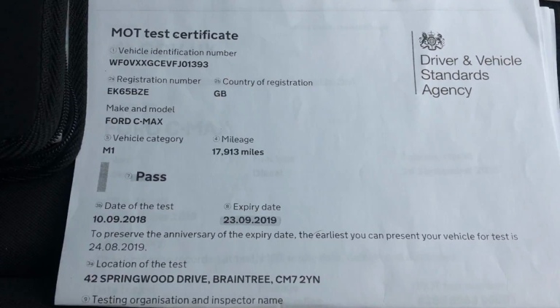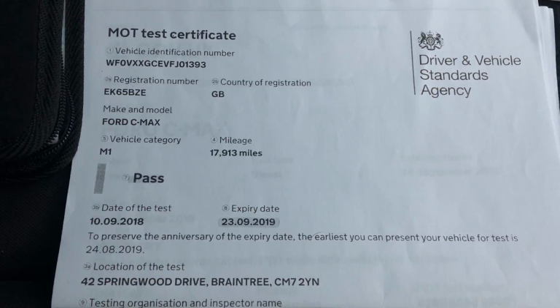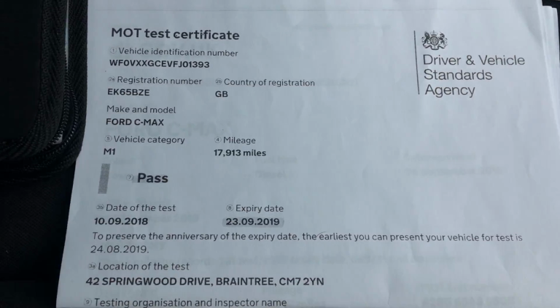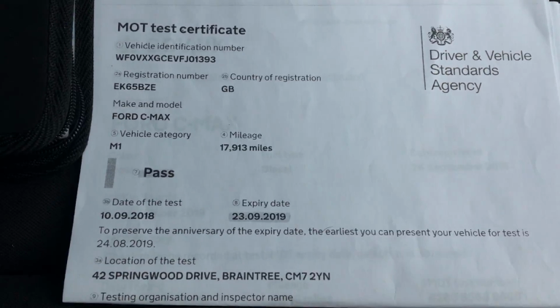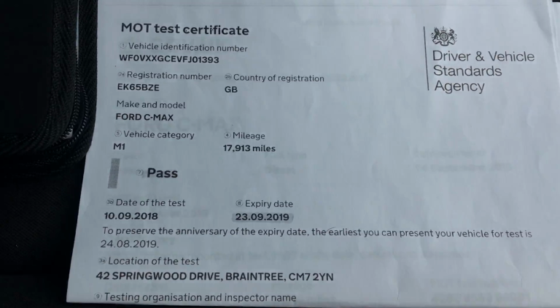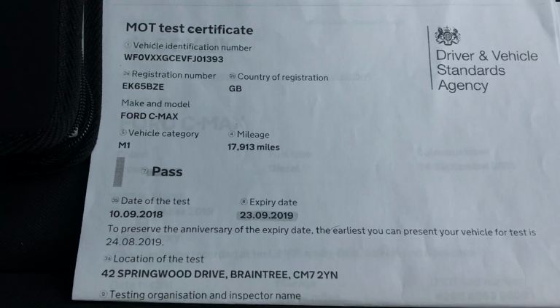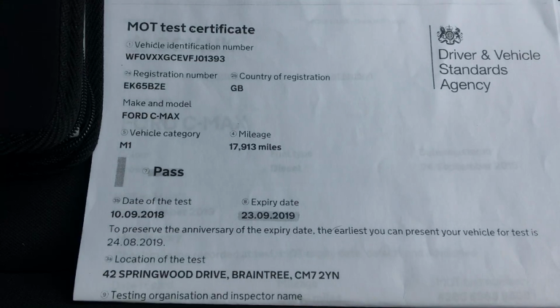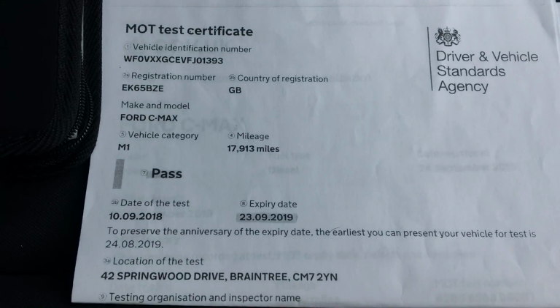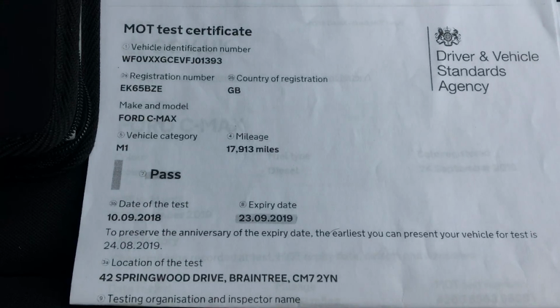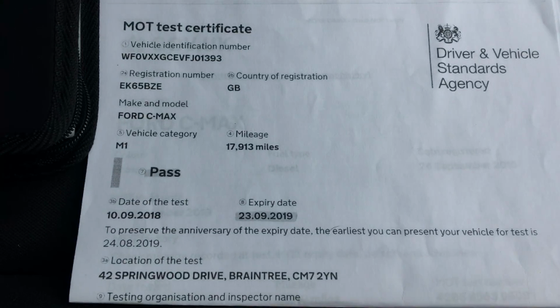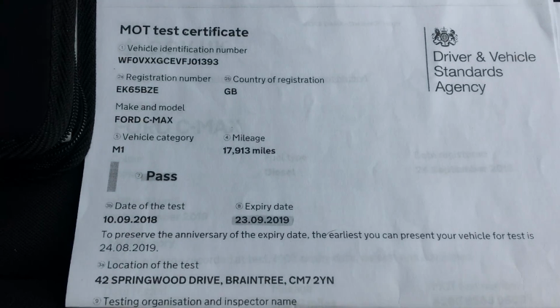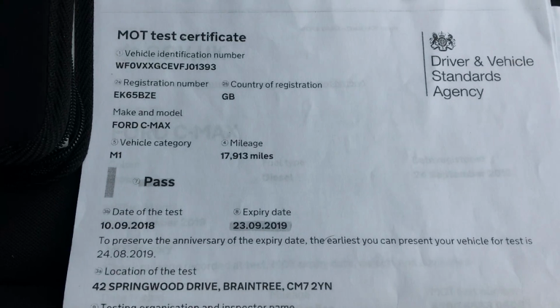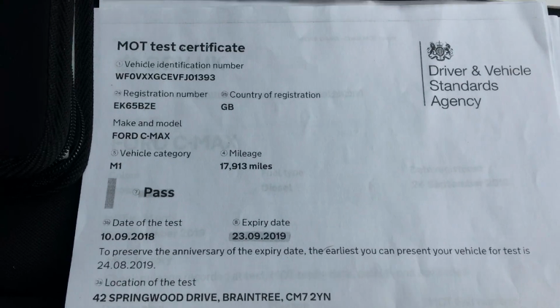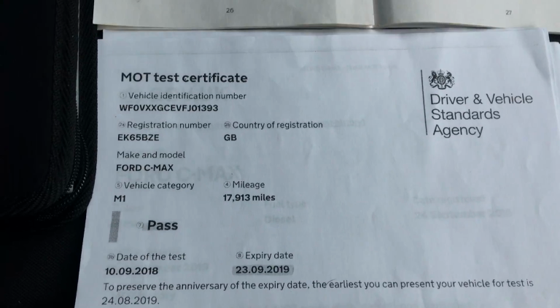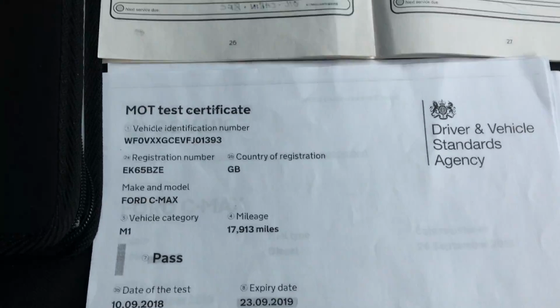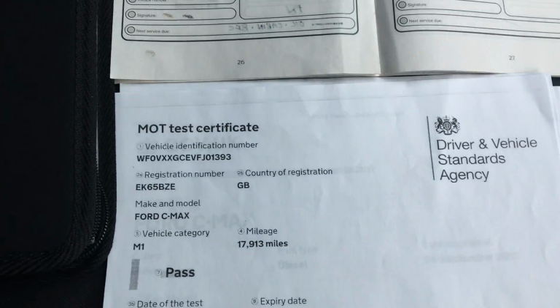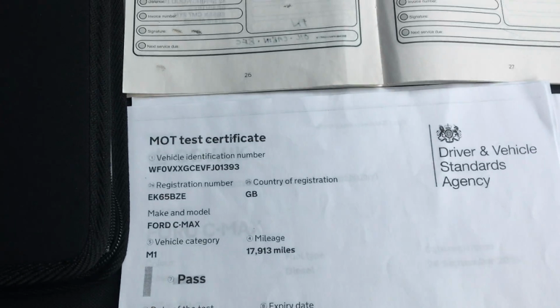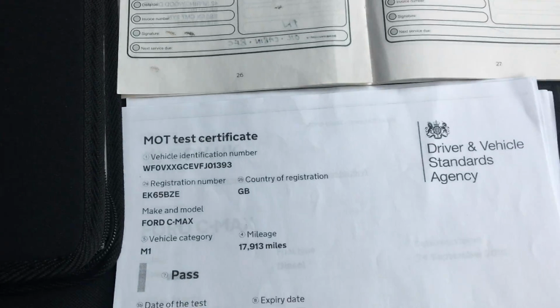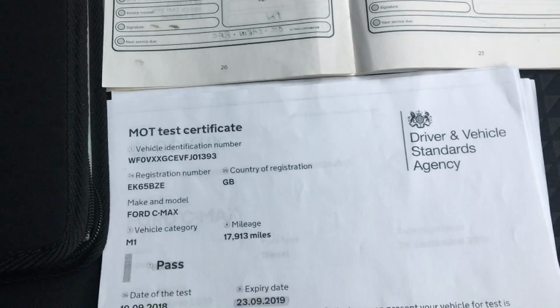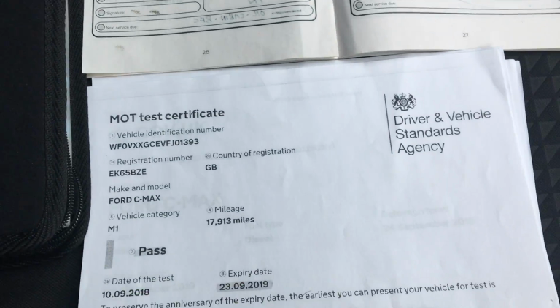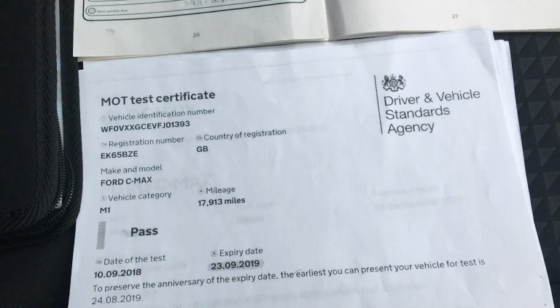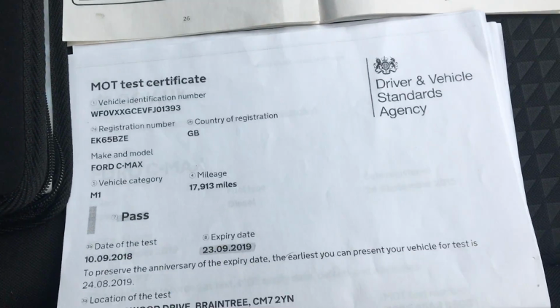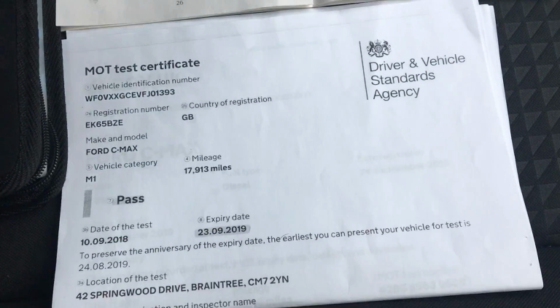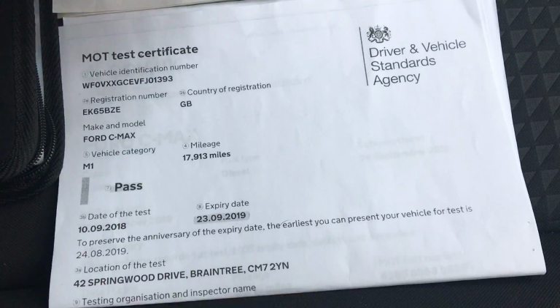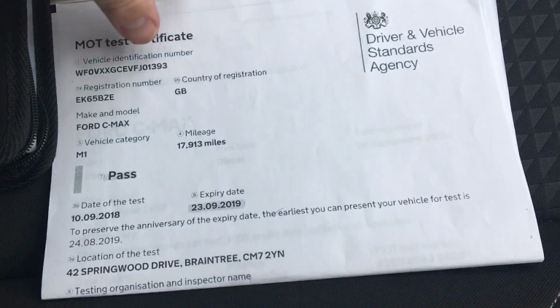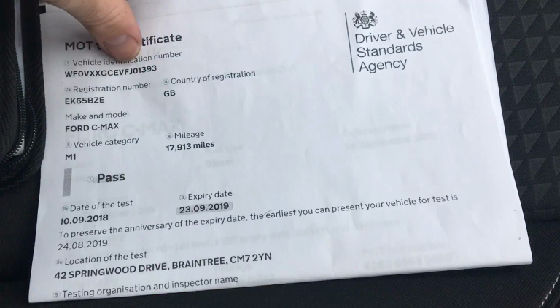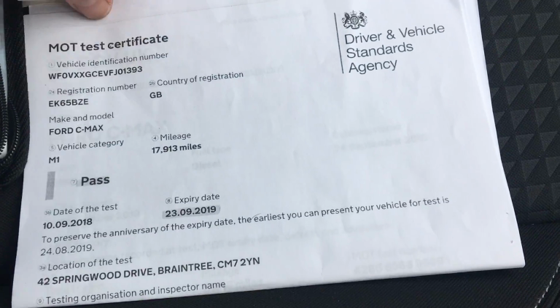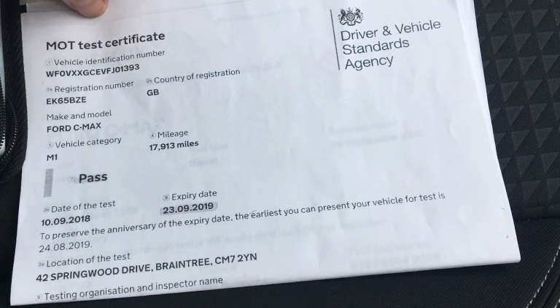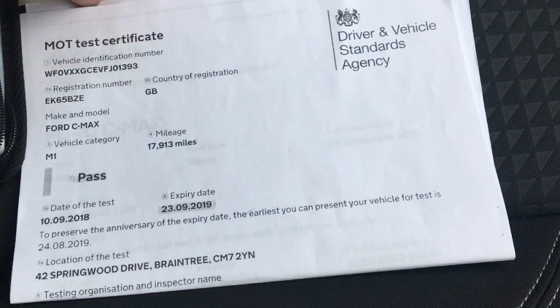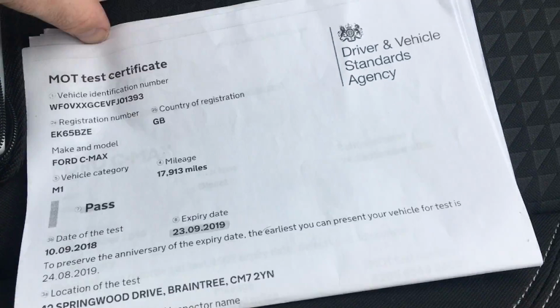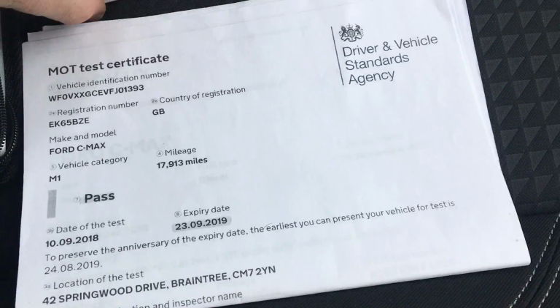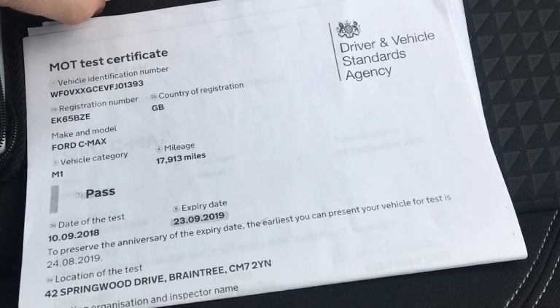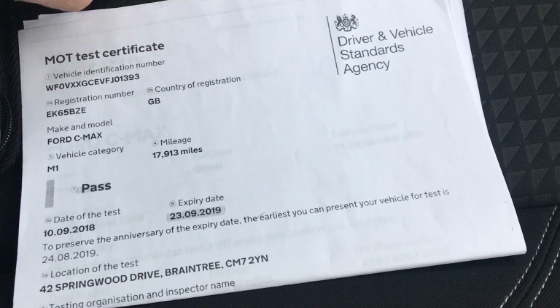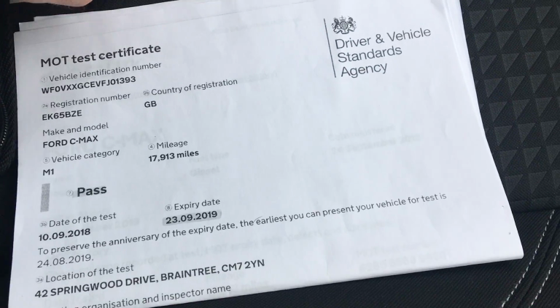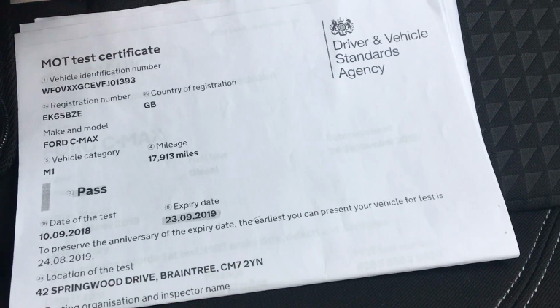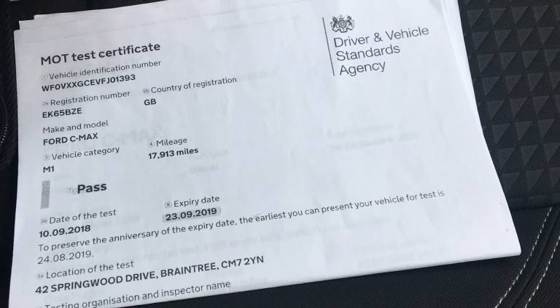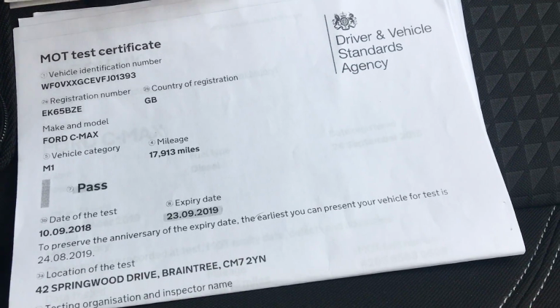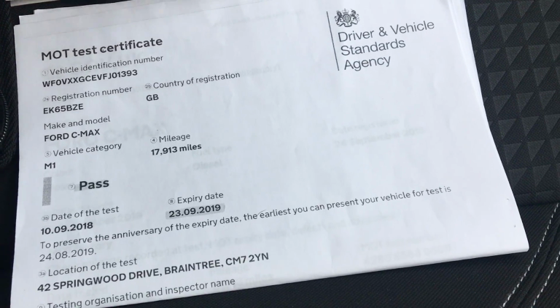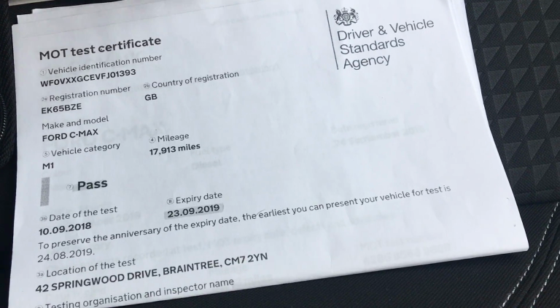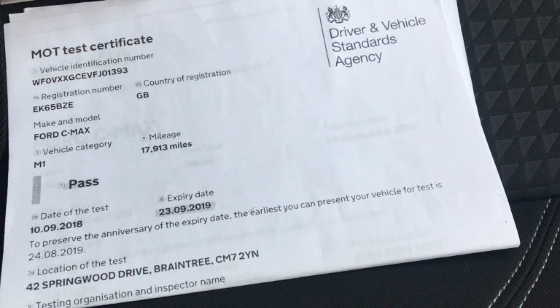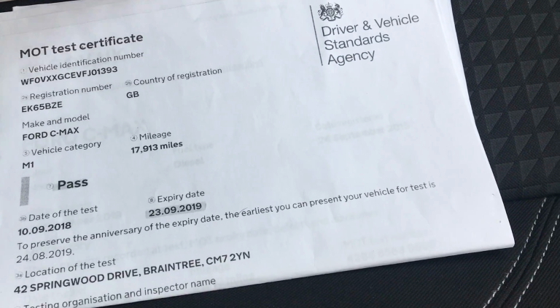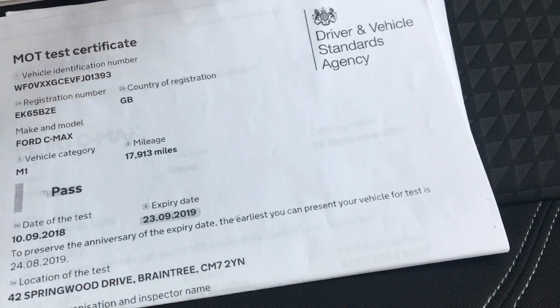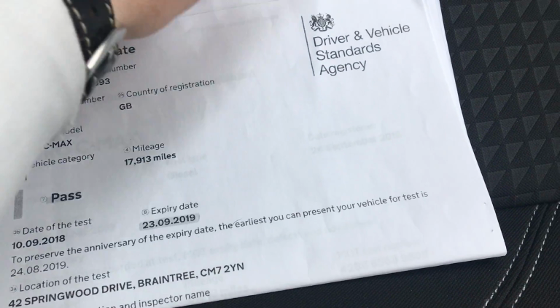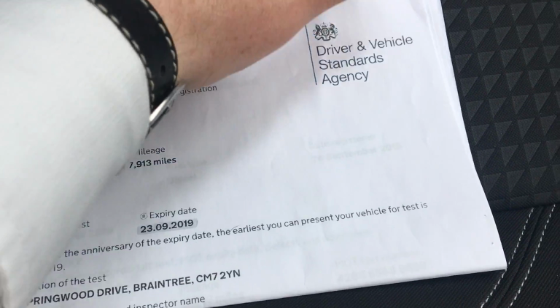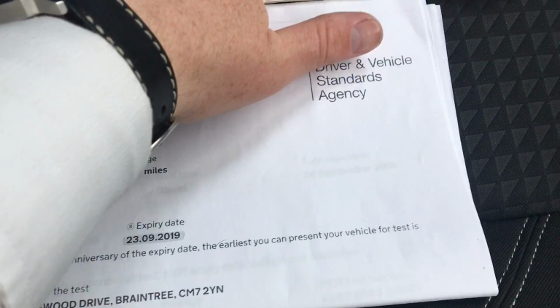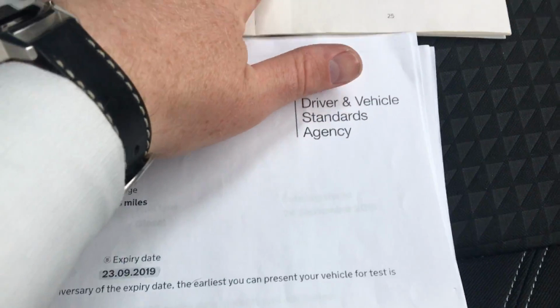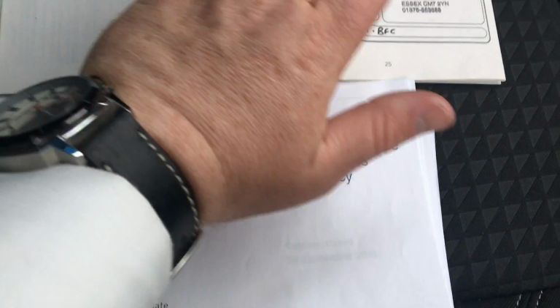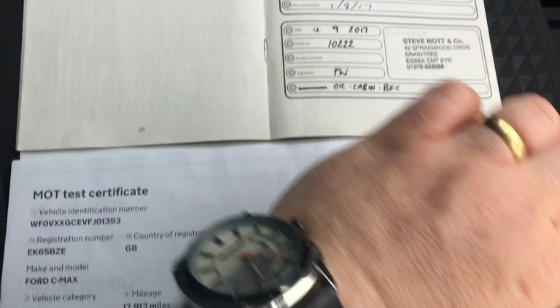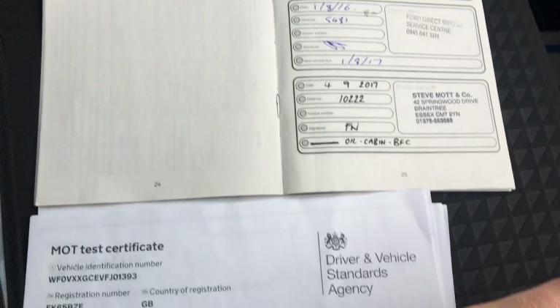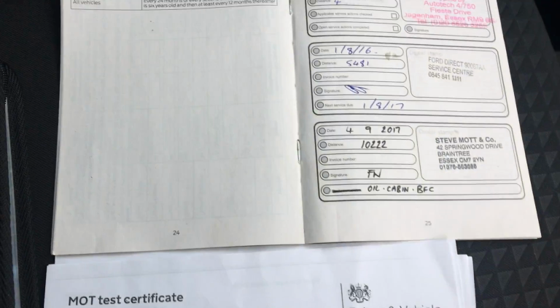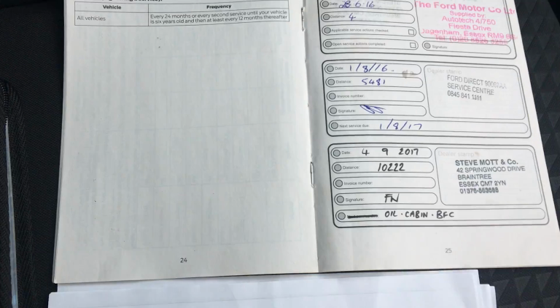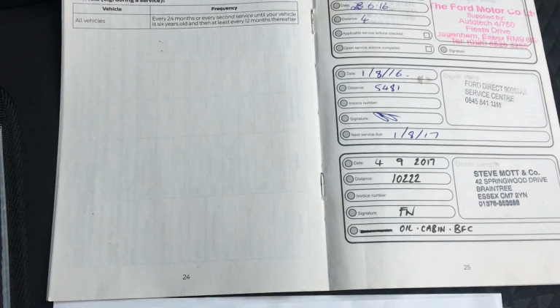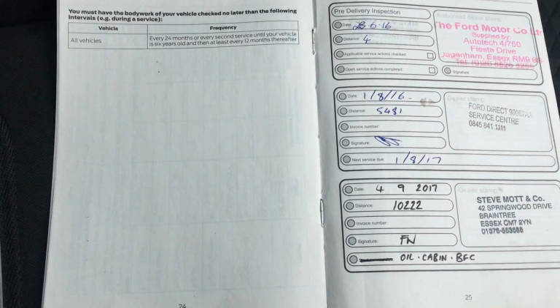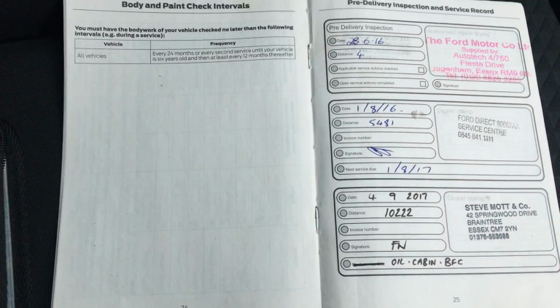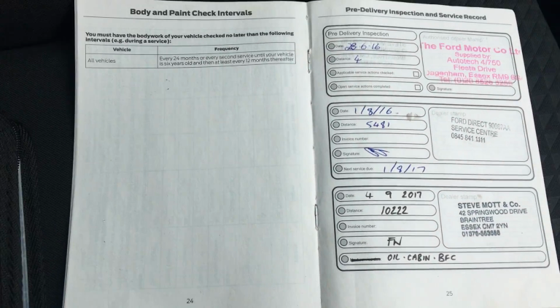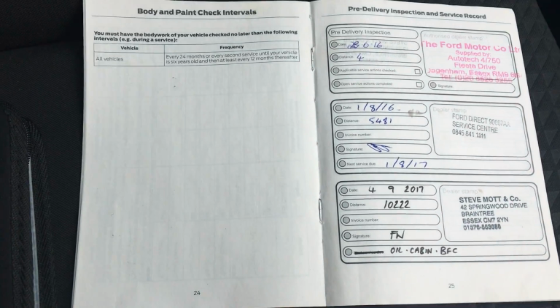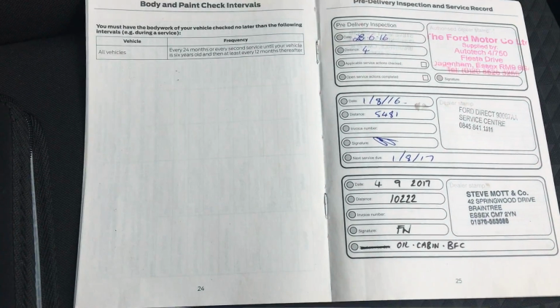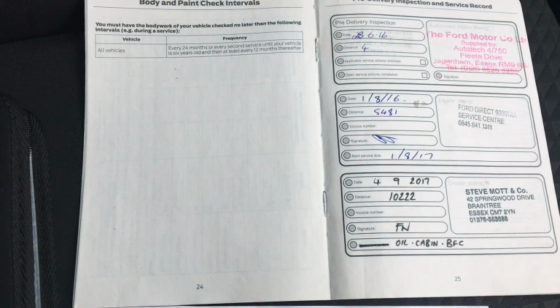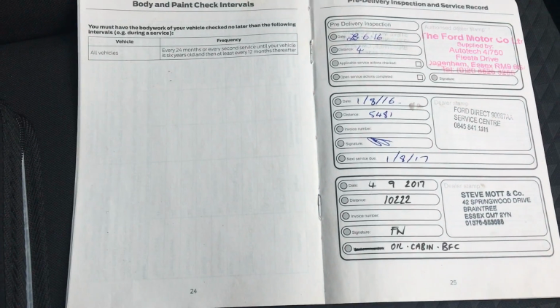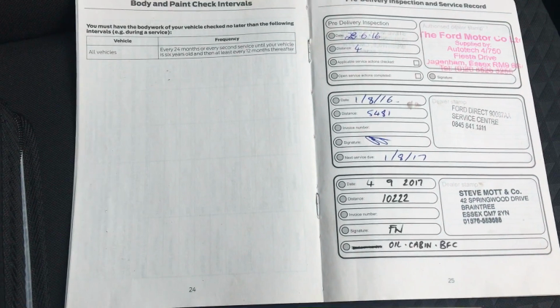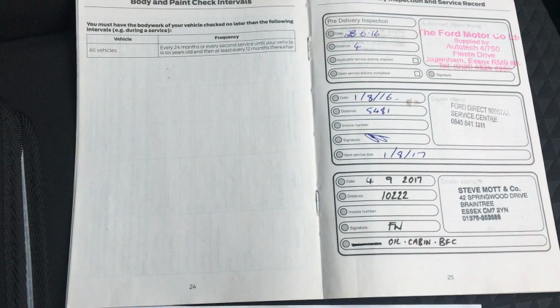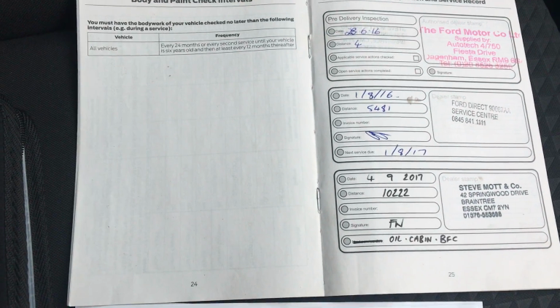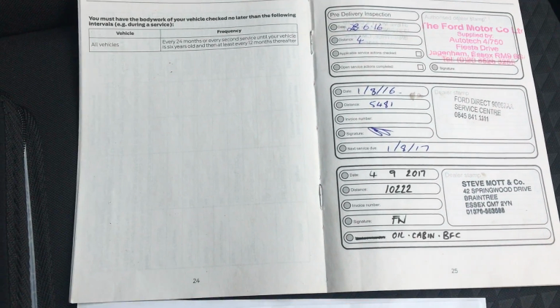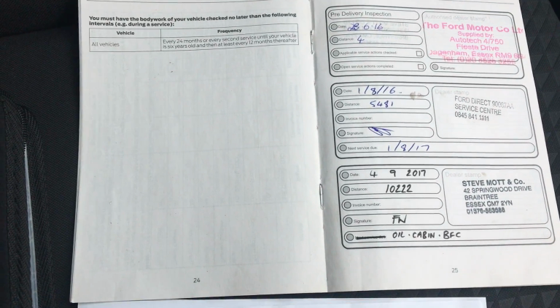DPSA verified mileage and full service history.